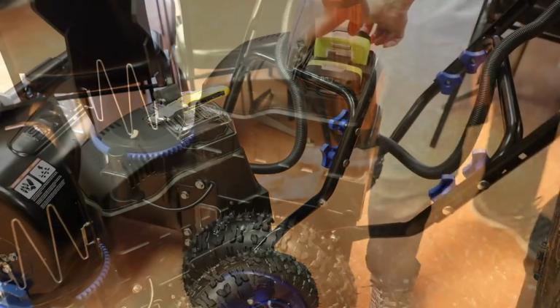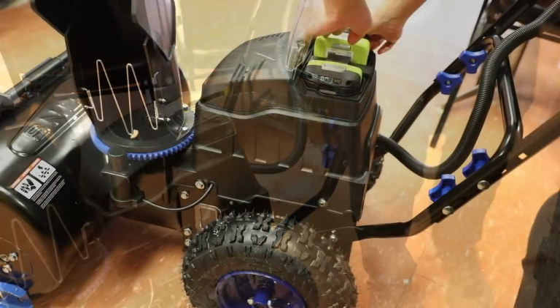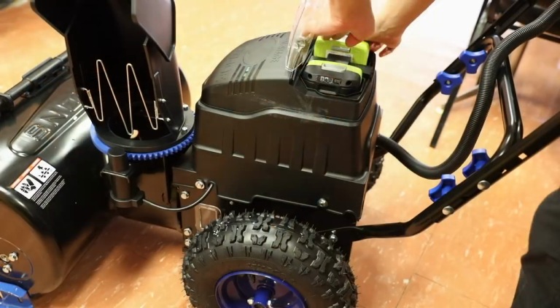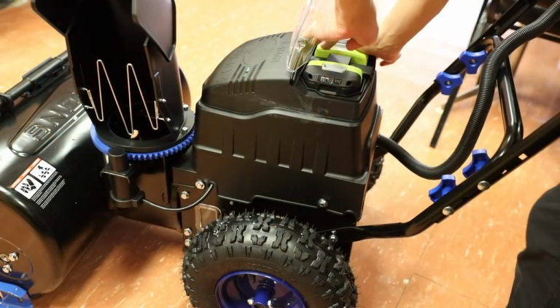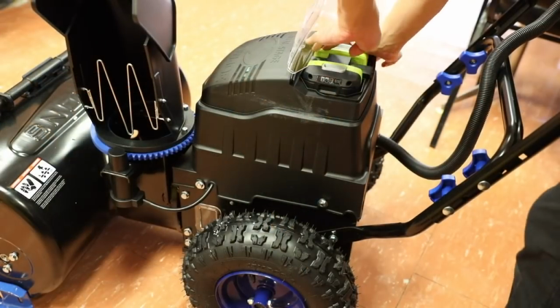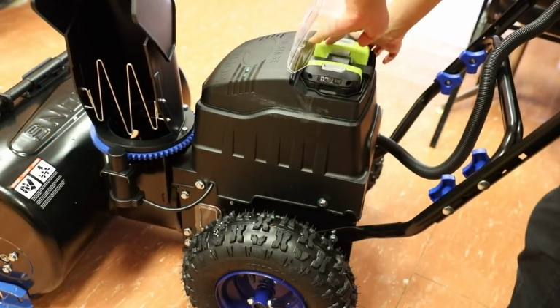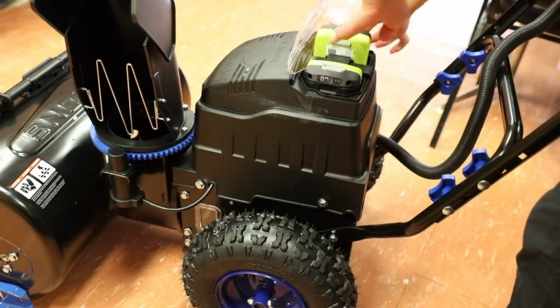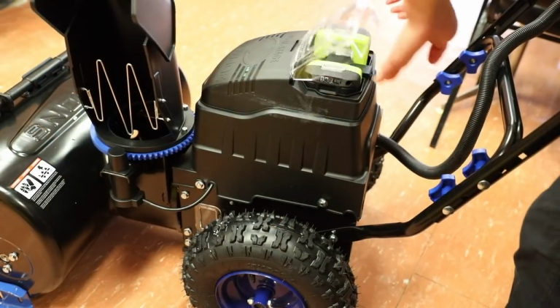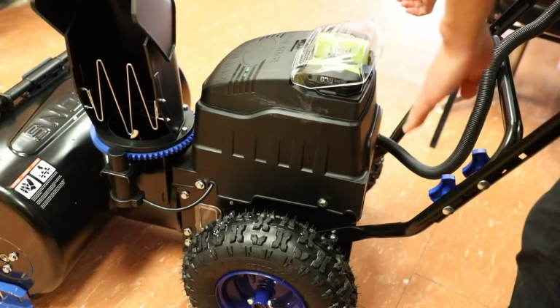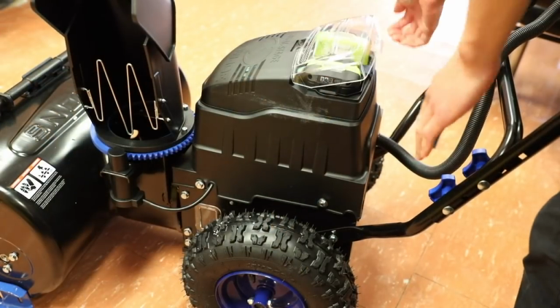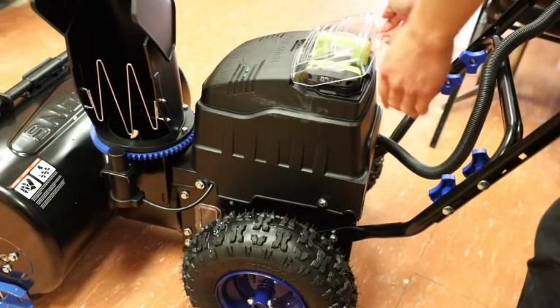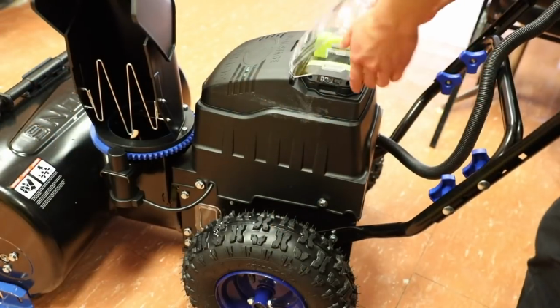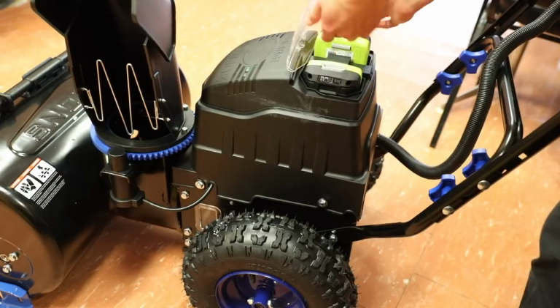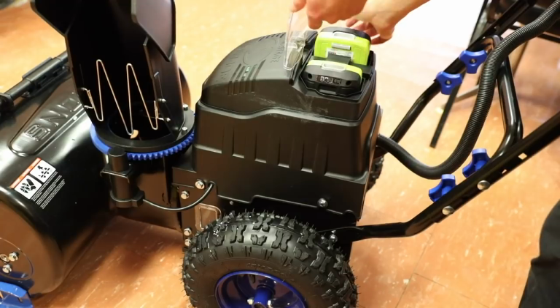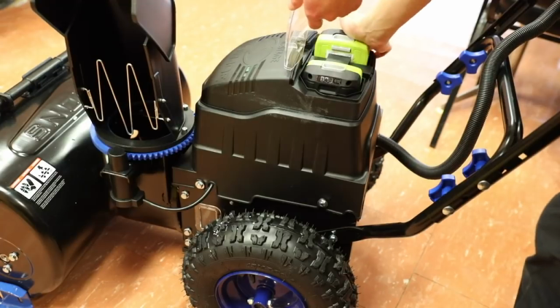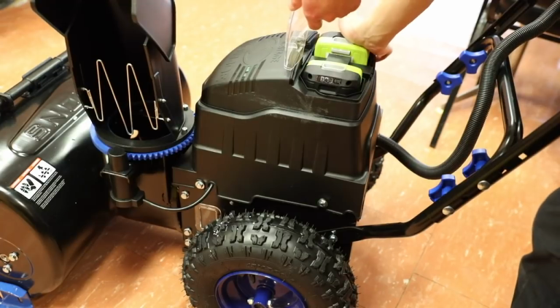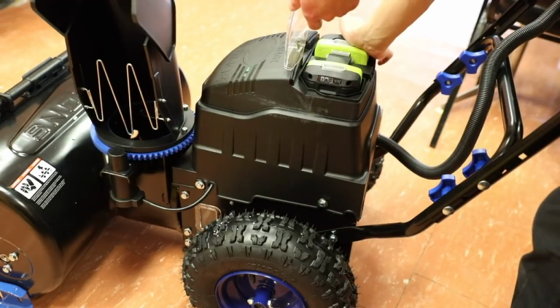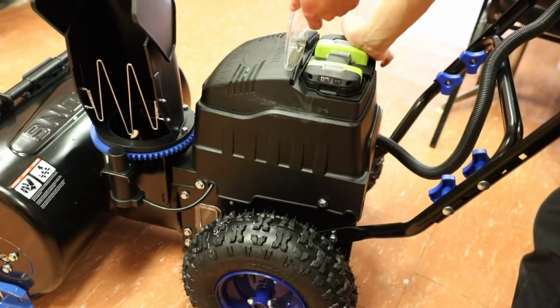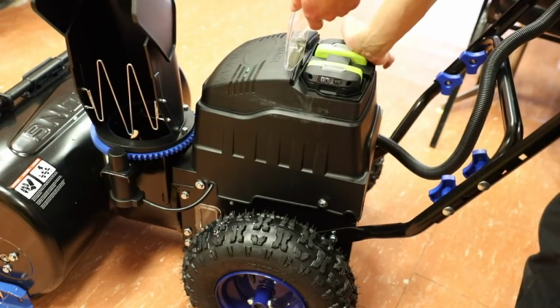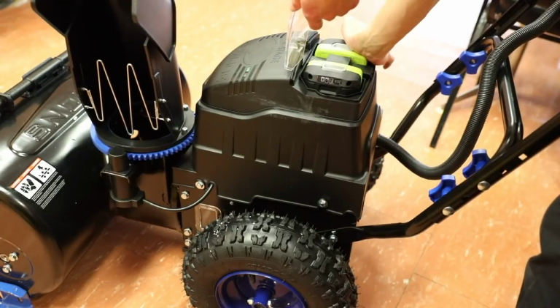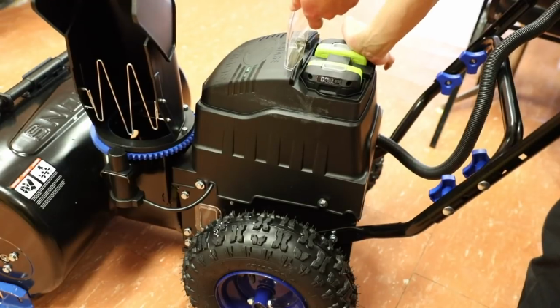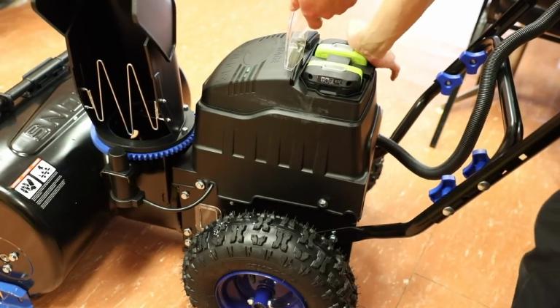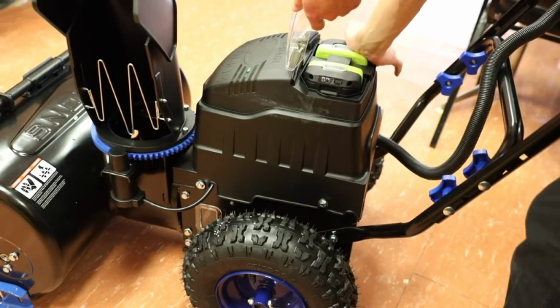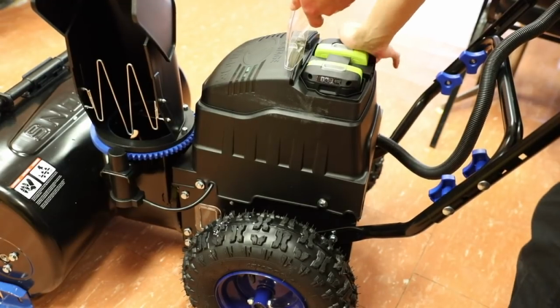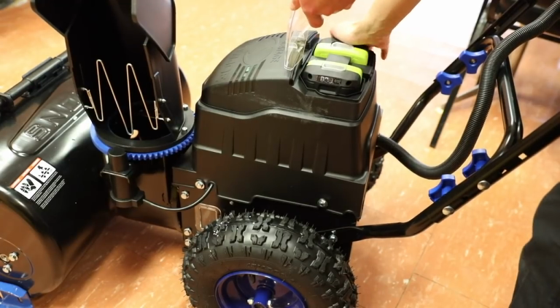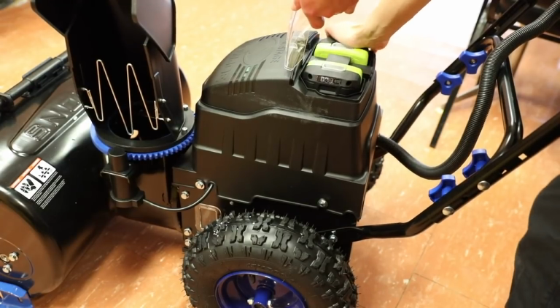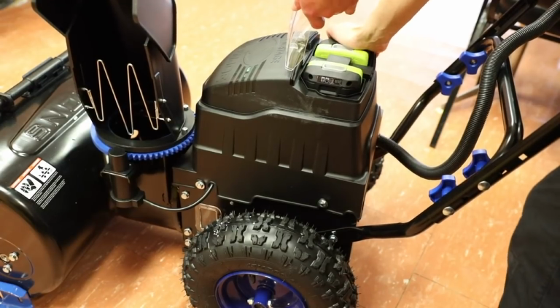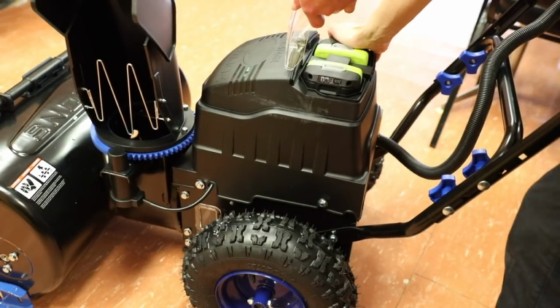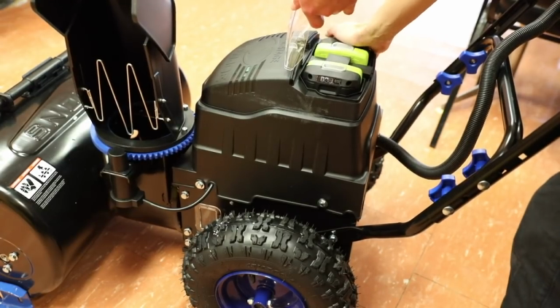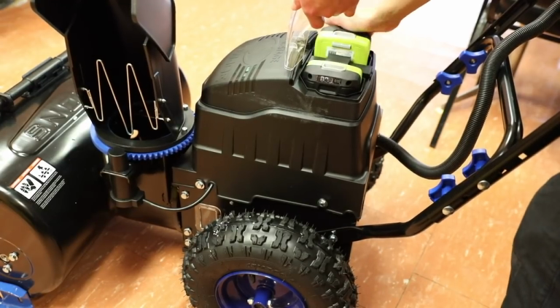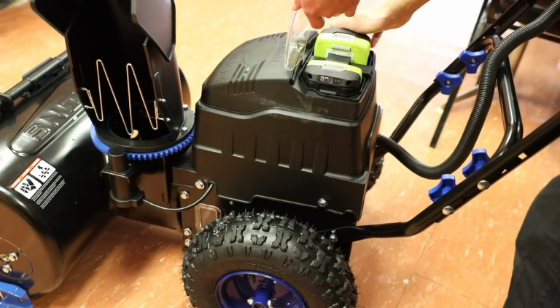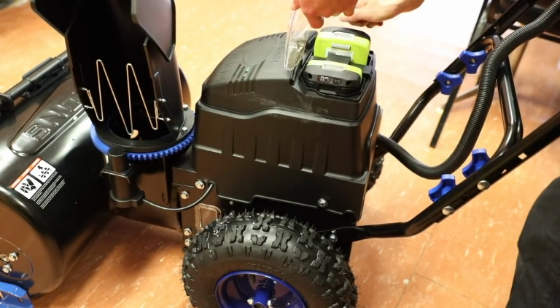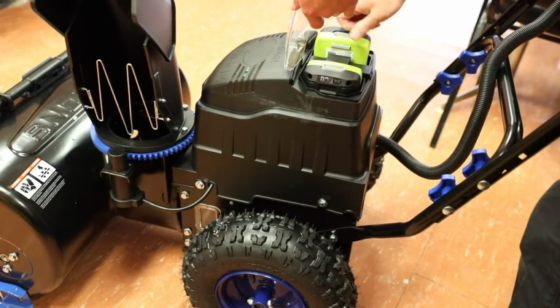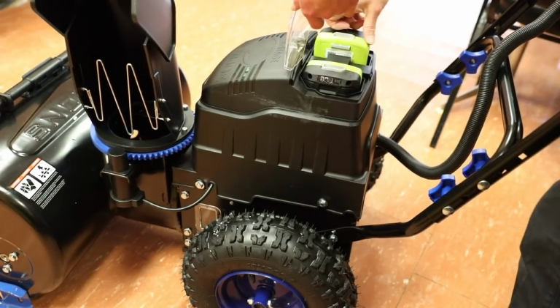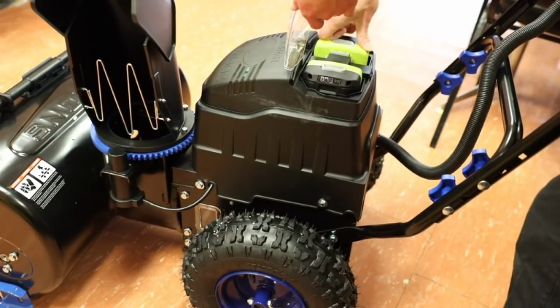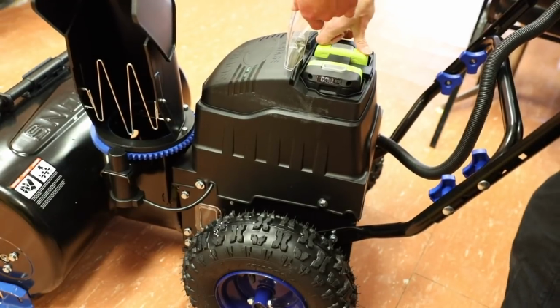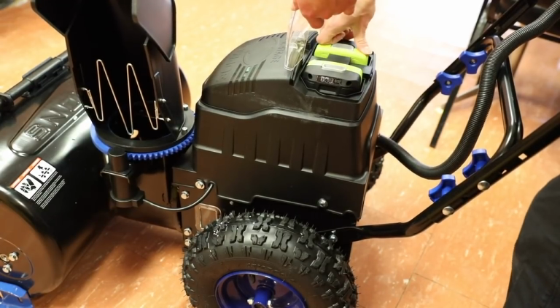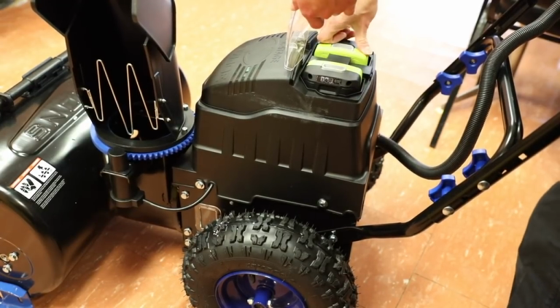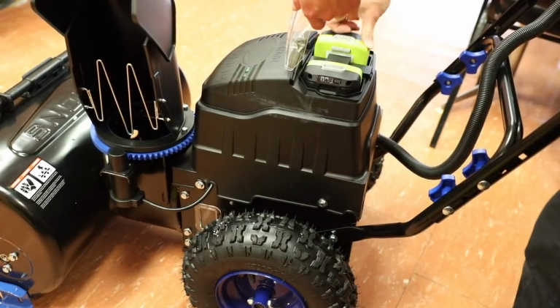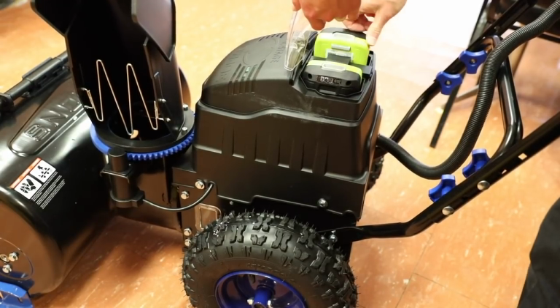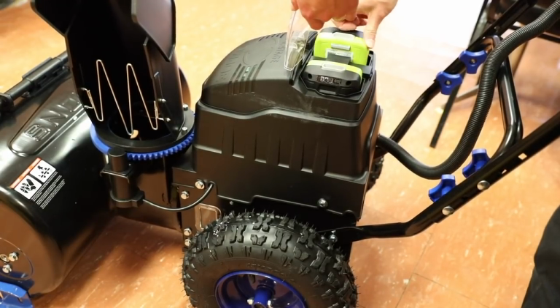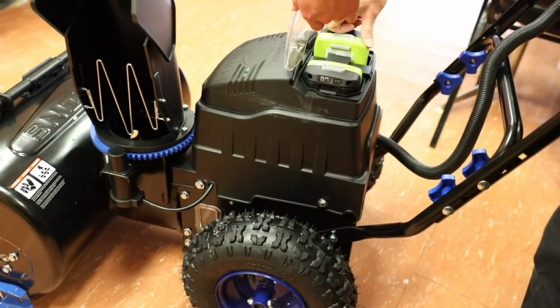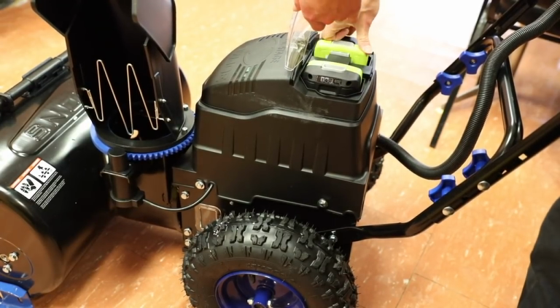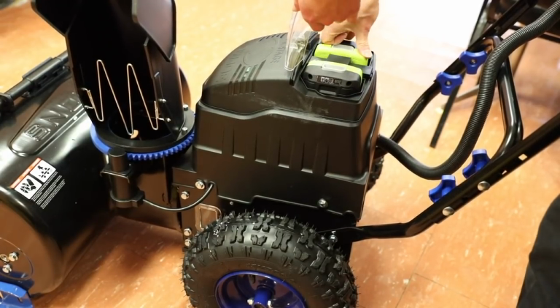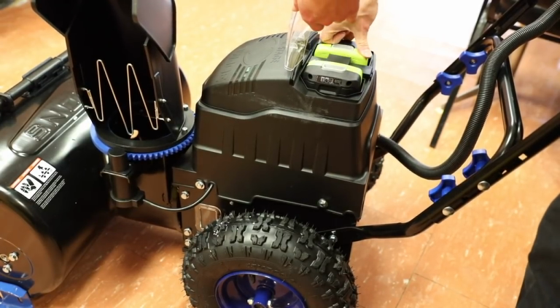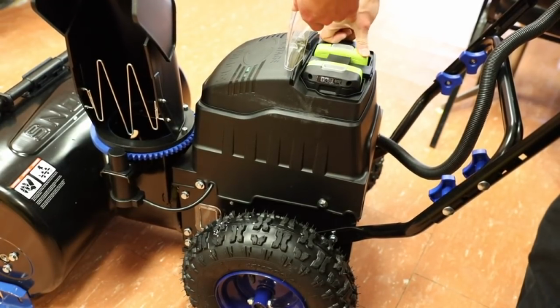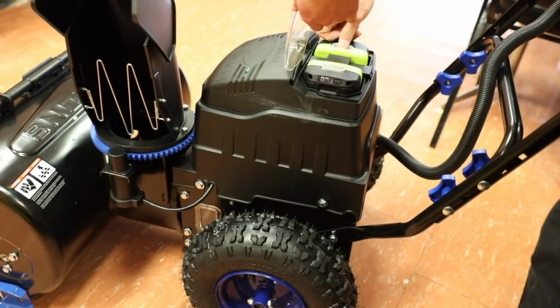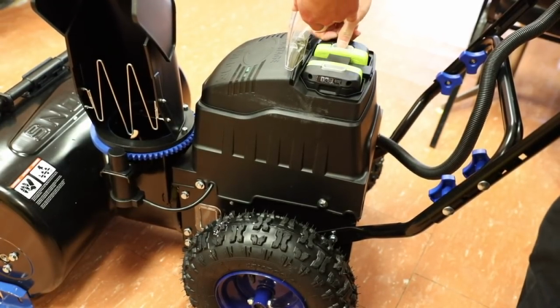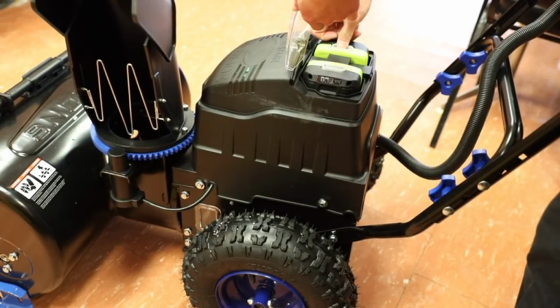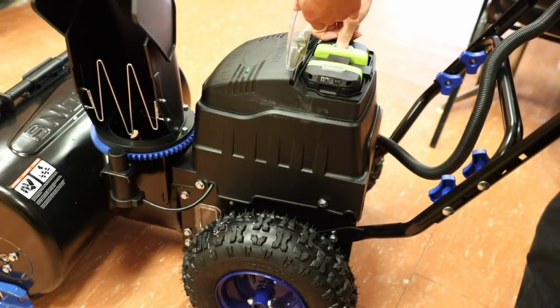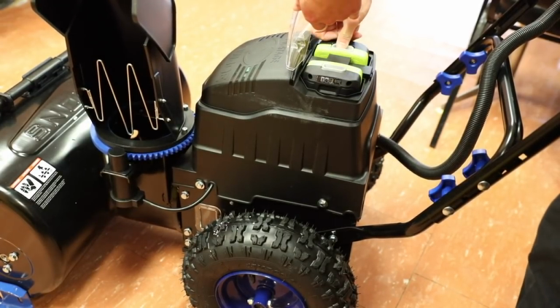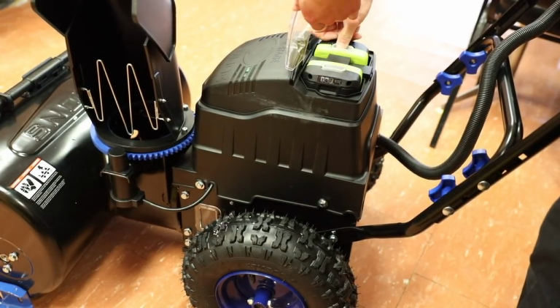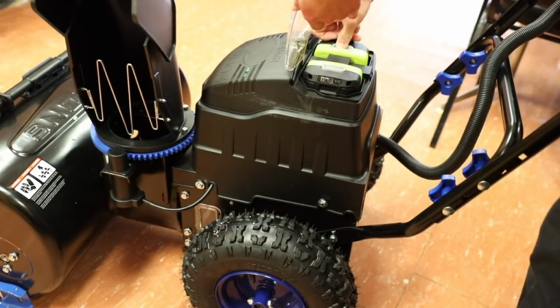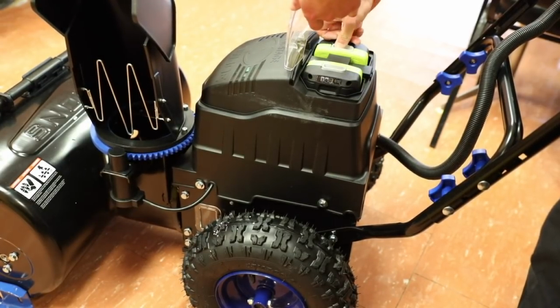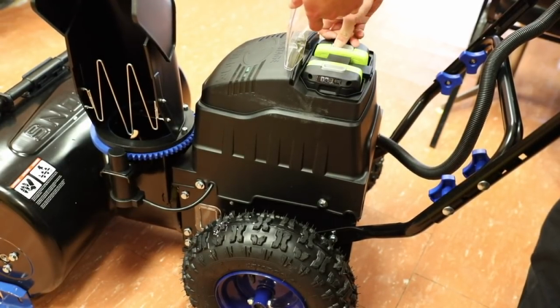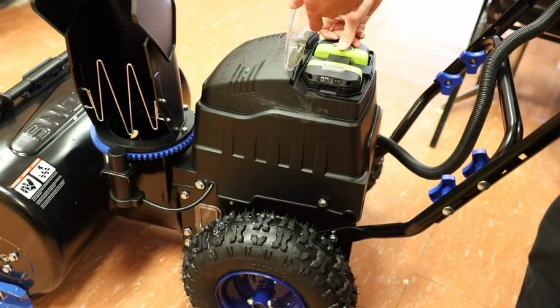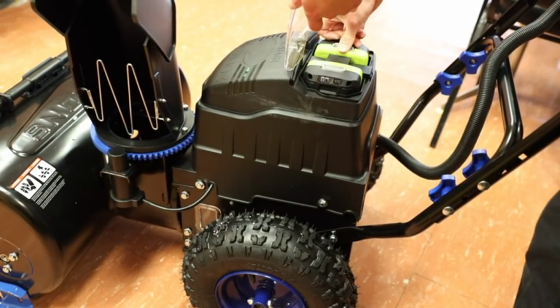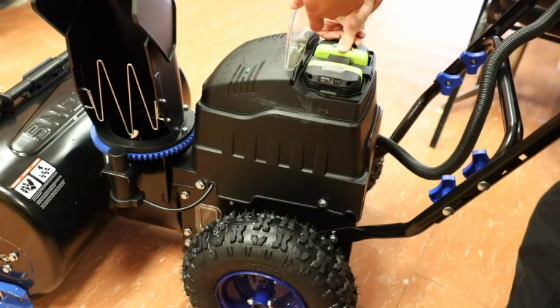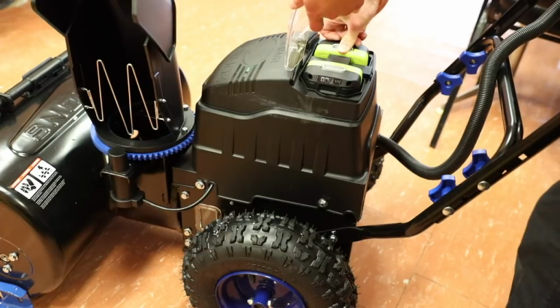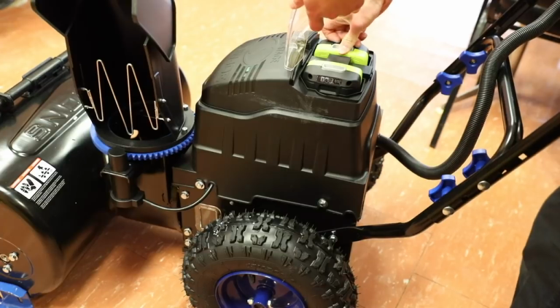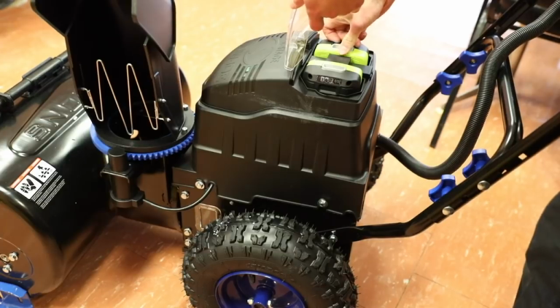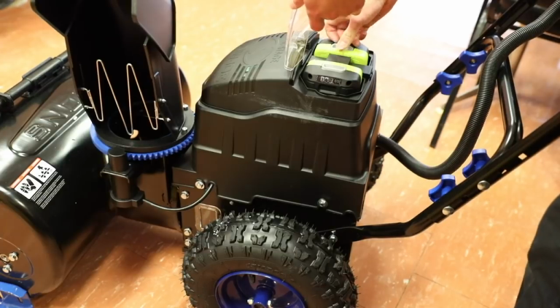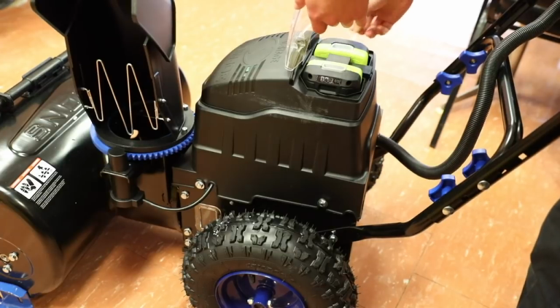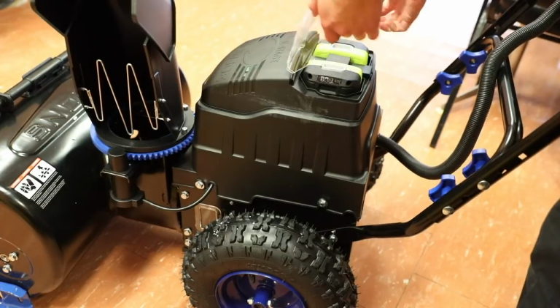Once you're done assembling the snowblower, I do recommend charging the batteries before you put them in, and once they're fully charged, slap them in and now we can power this thing up.